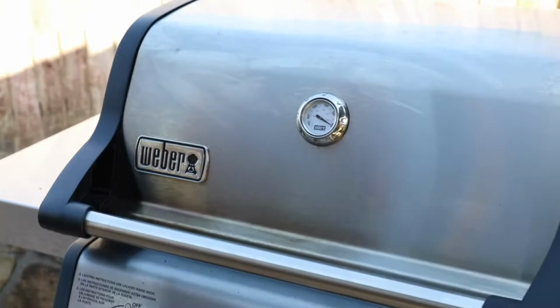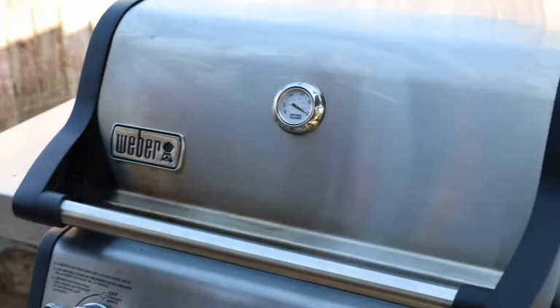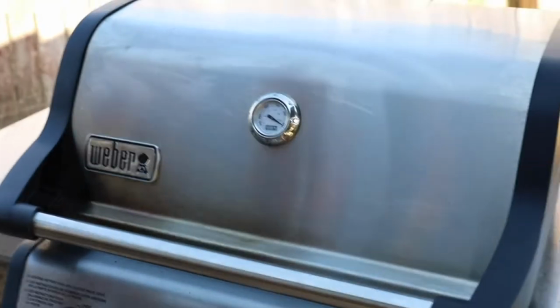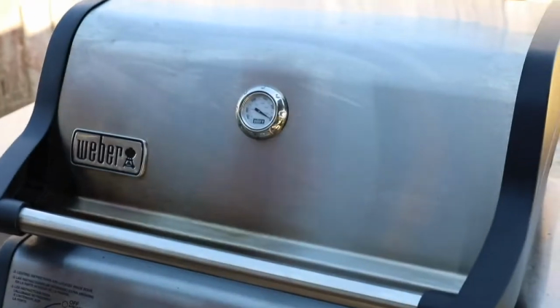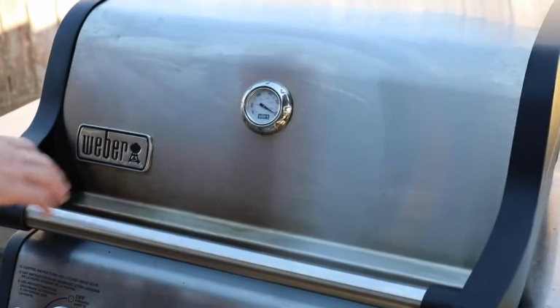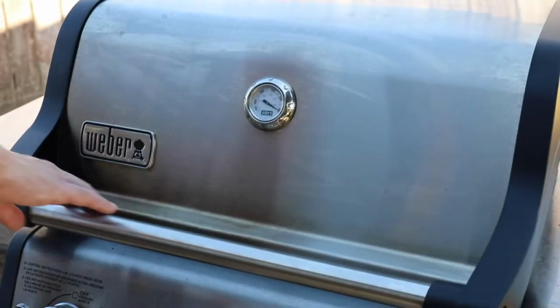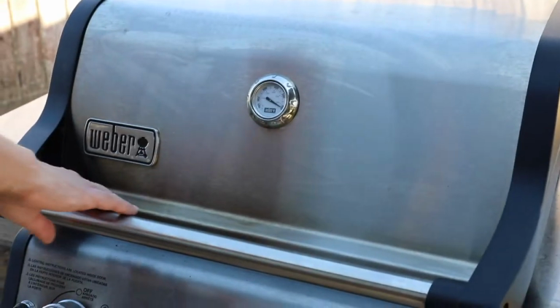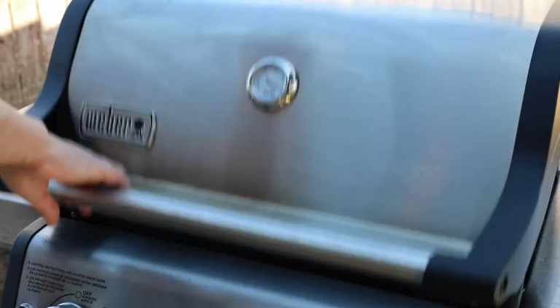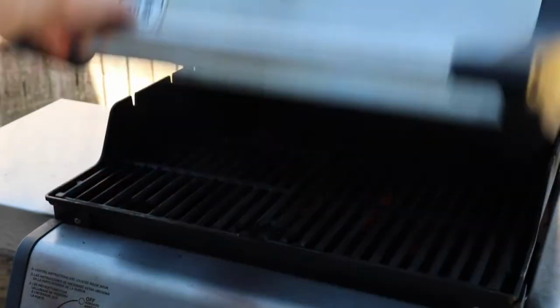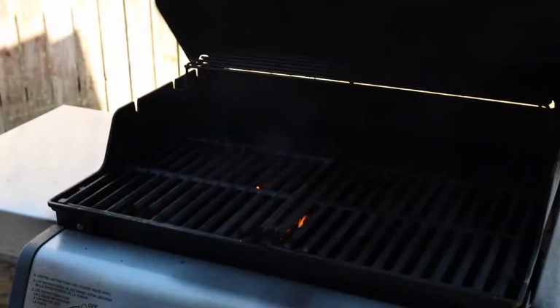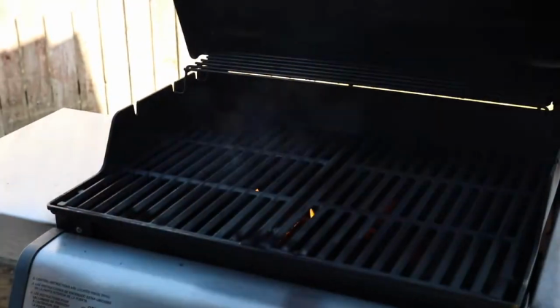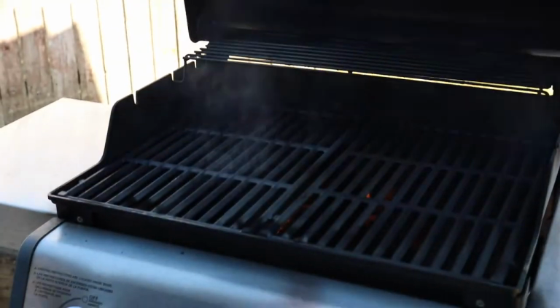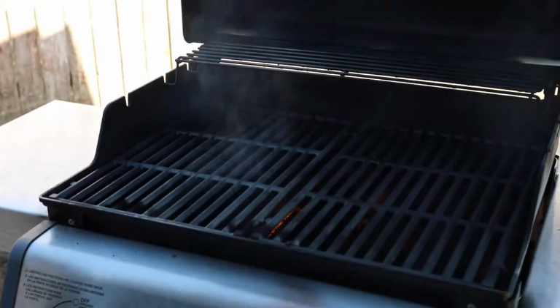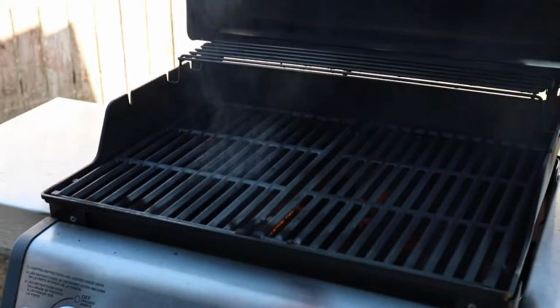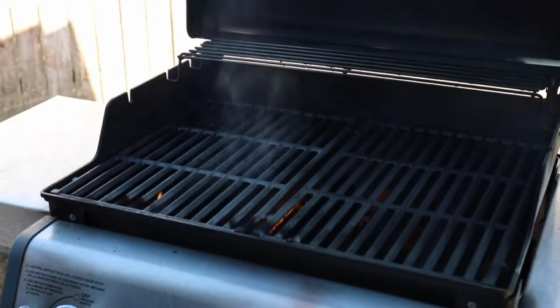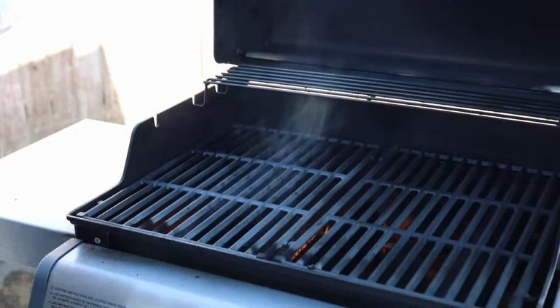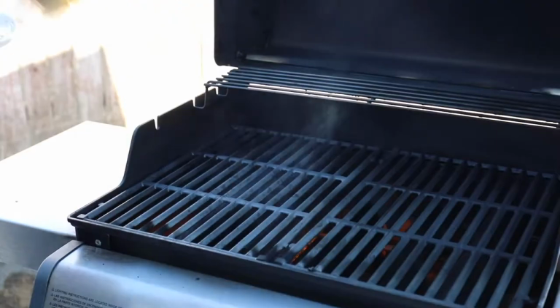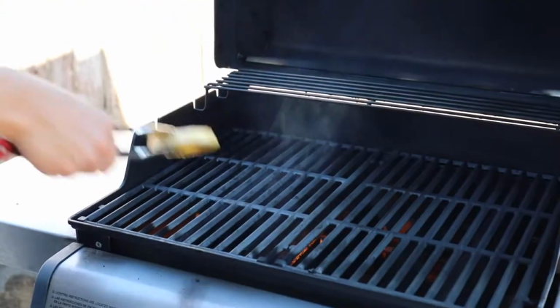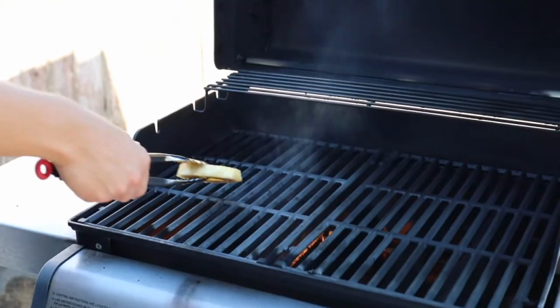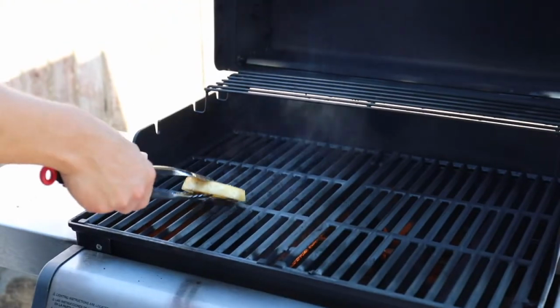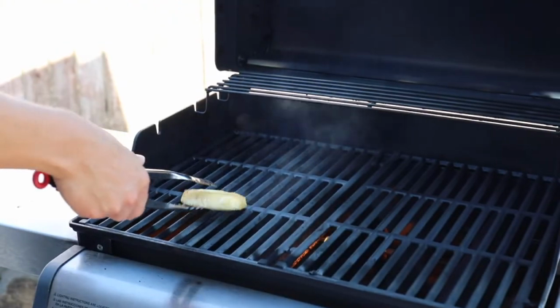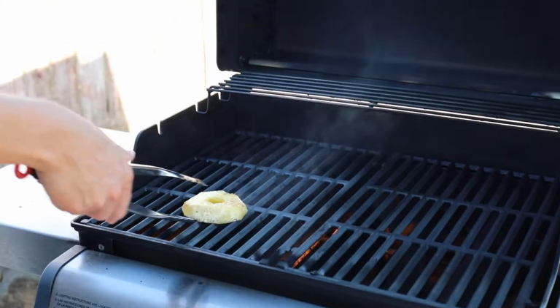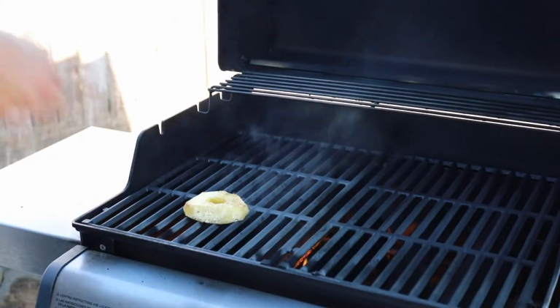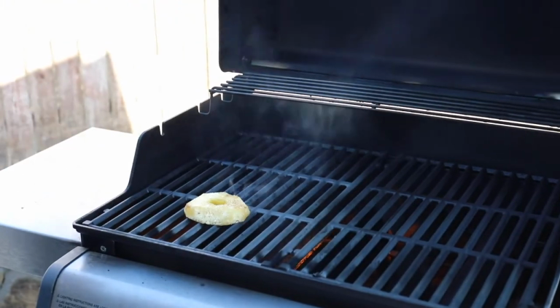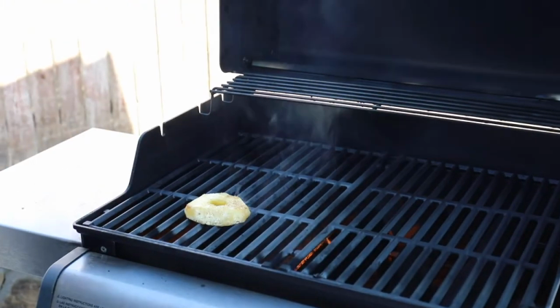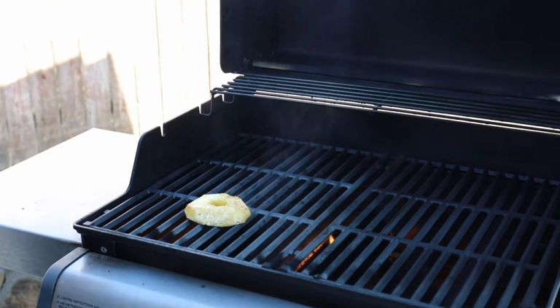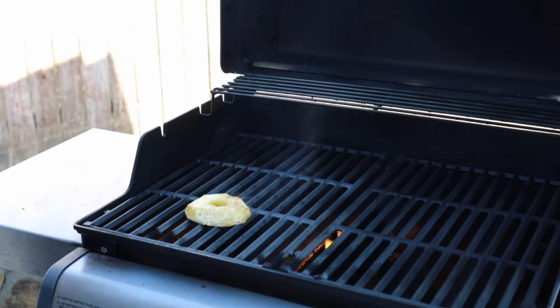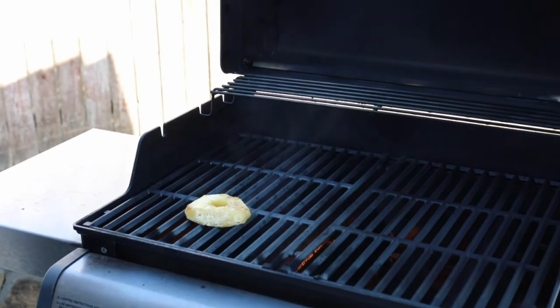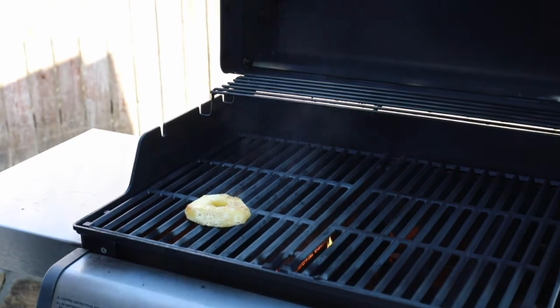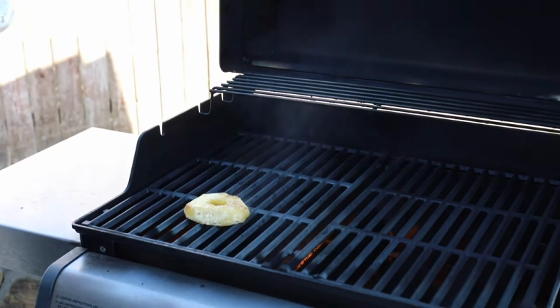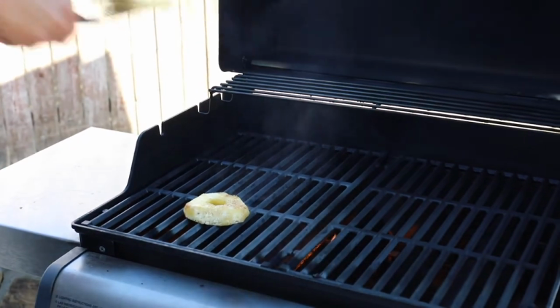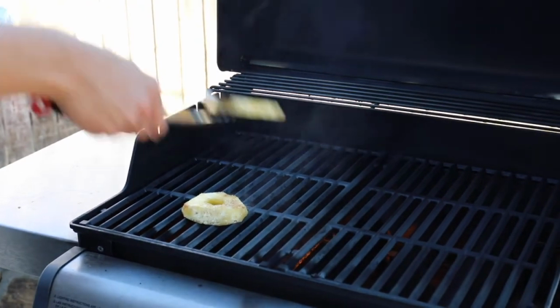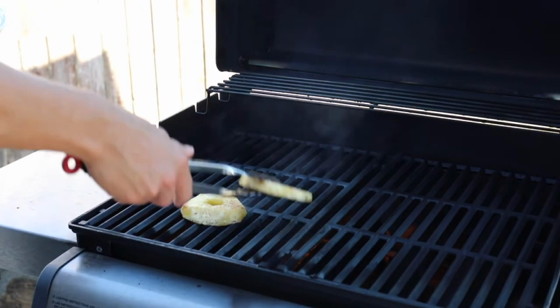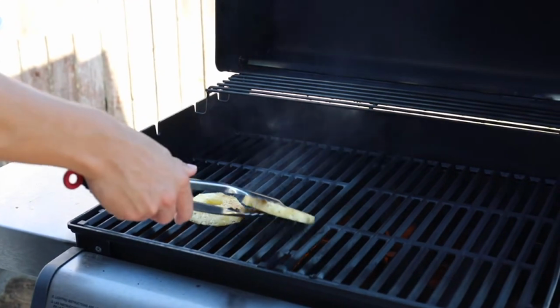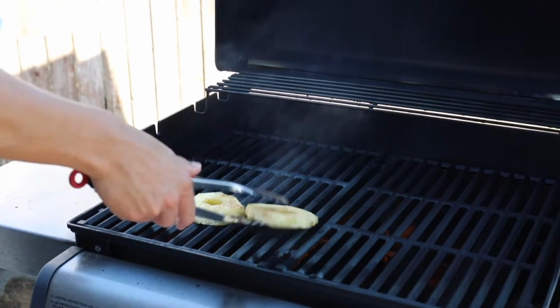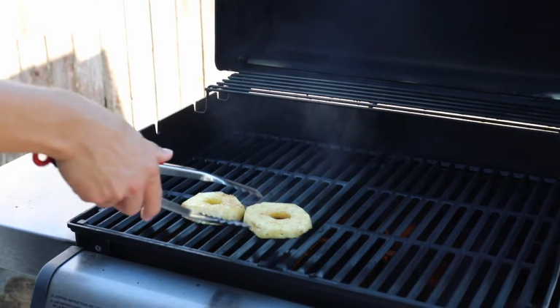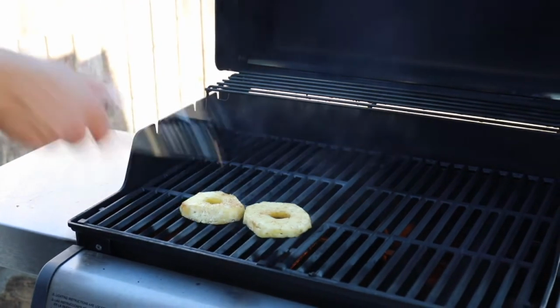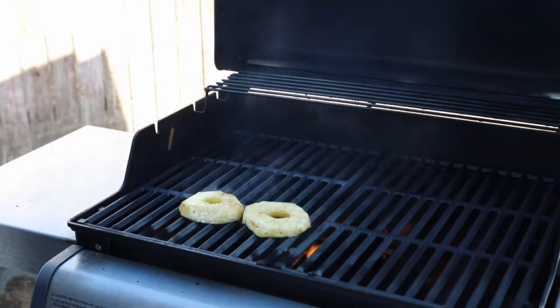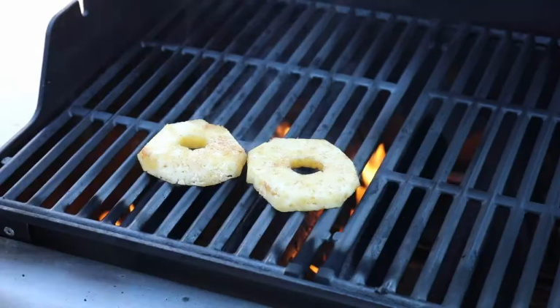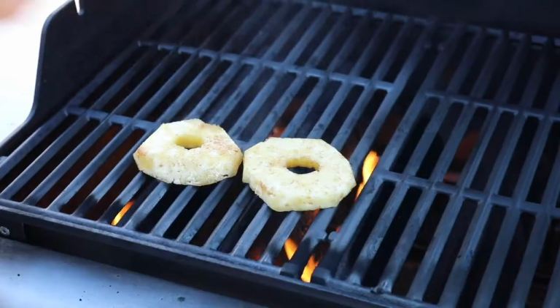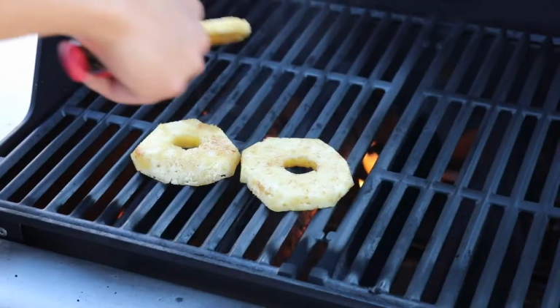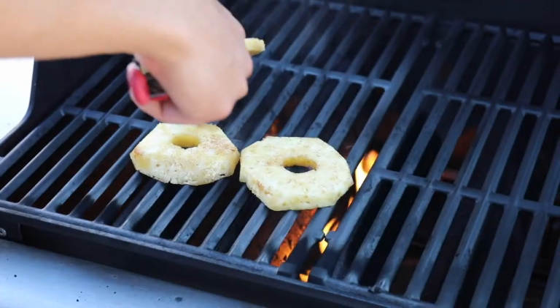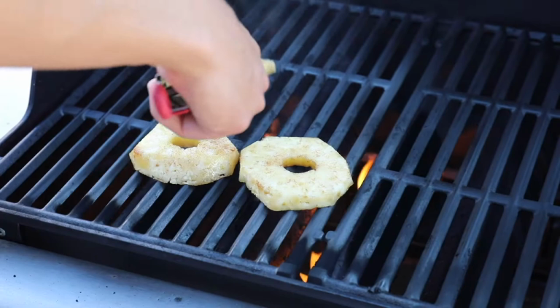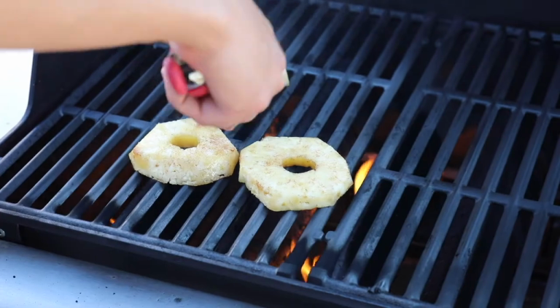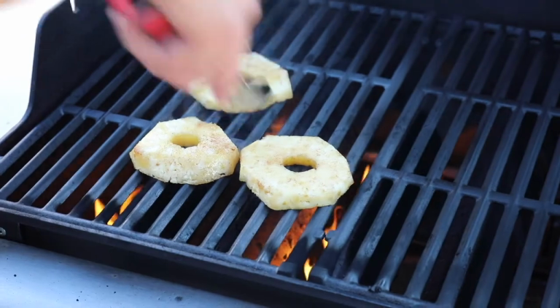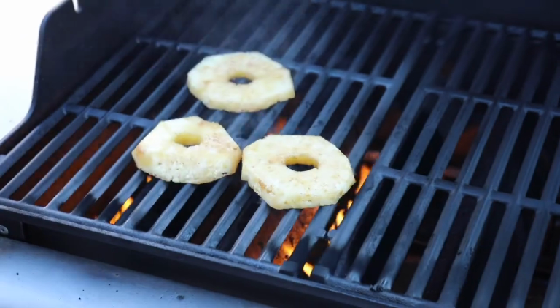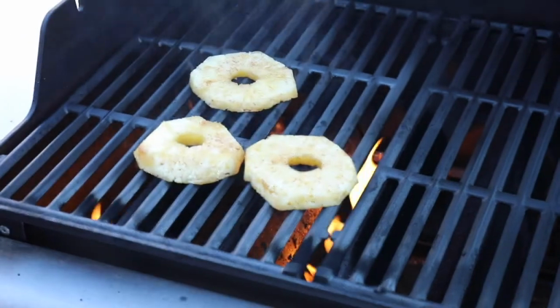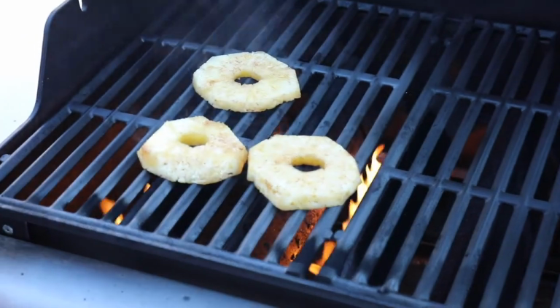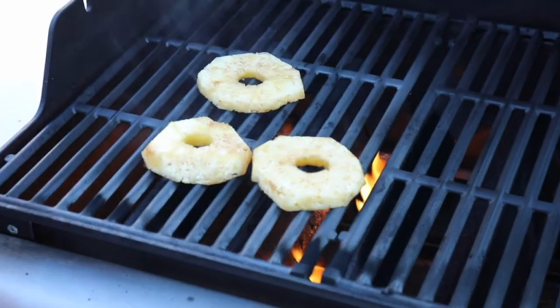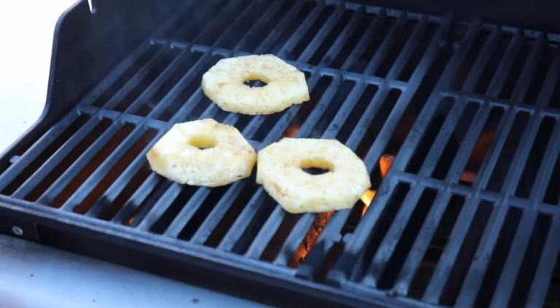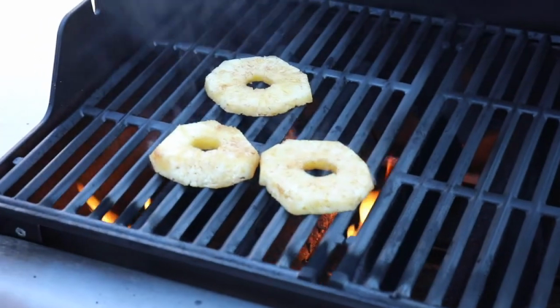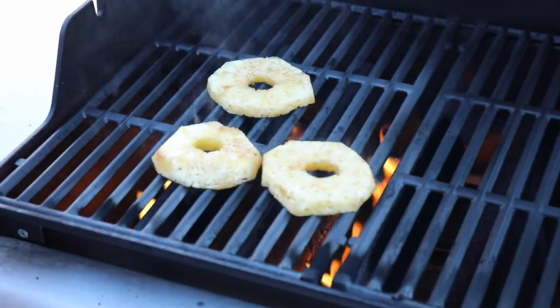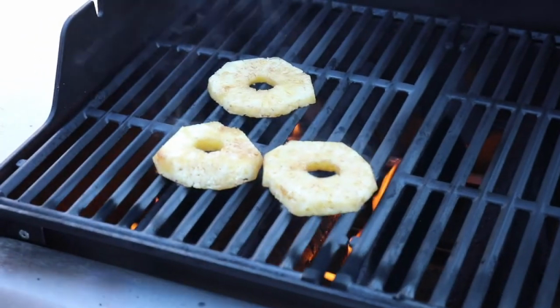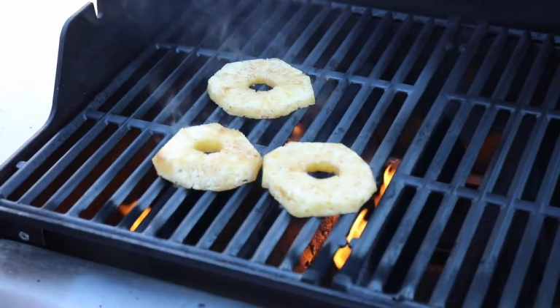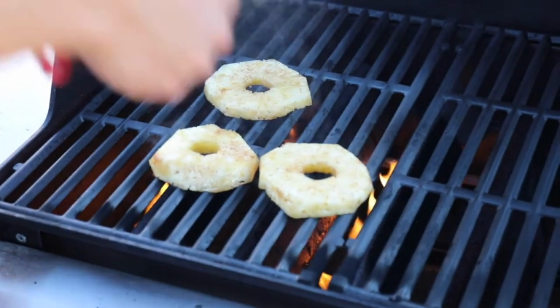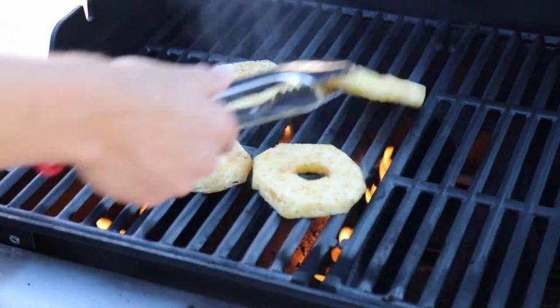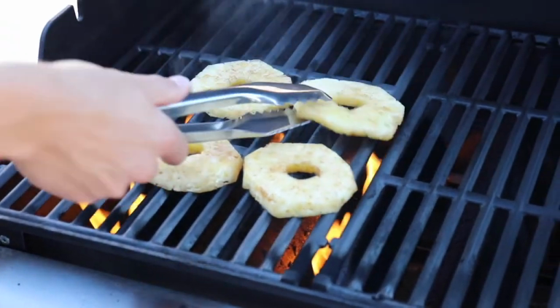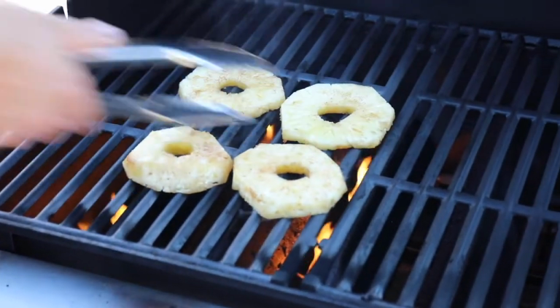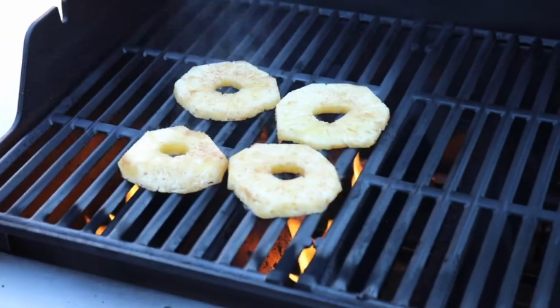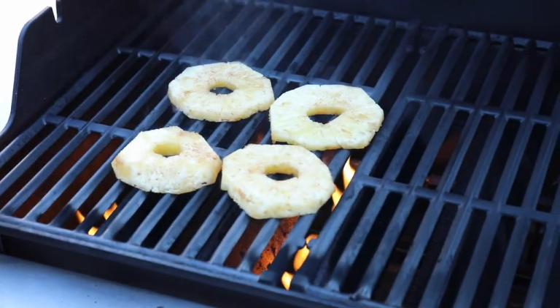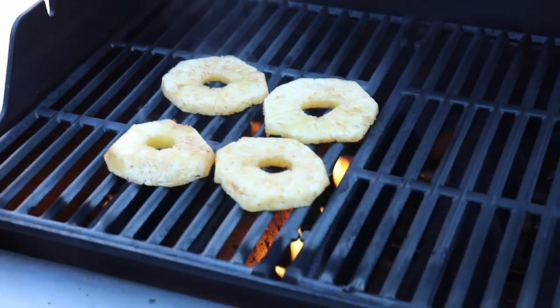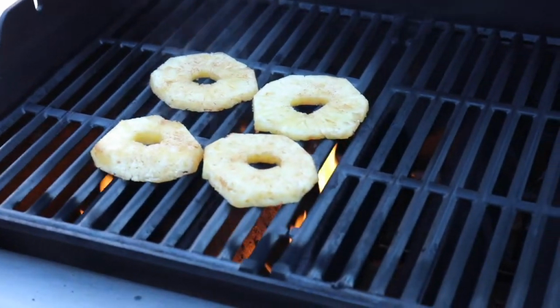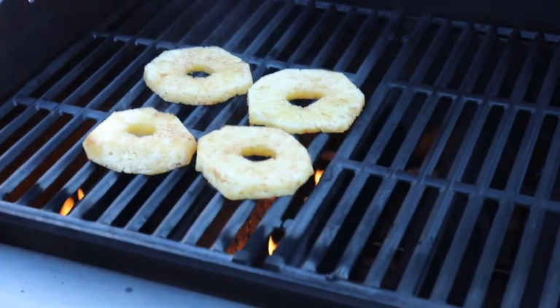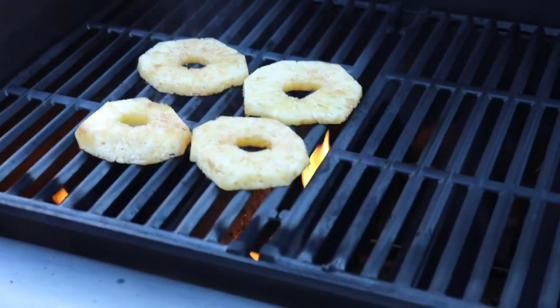To grill pineapples, just put them right on the grill after seasoning them with a little cinnamon and brown sugar — just a light dusting.